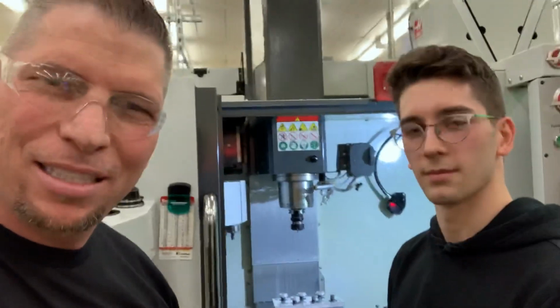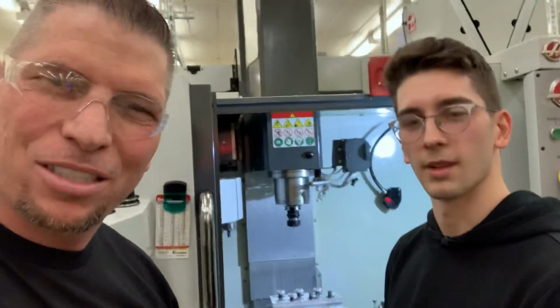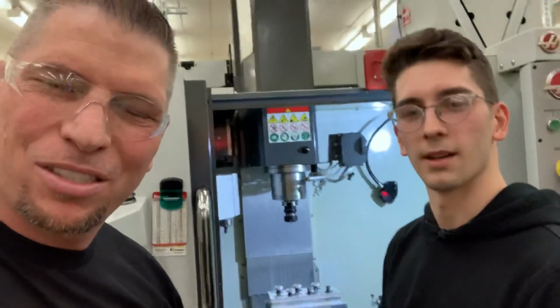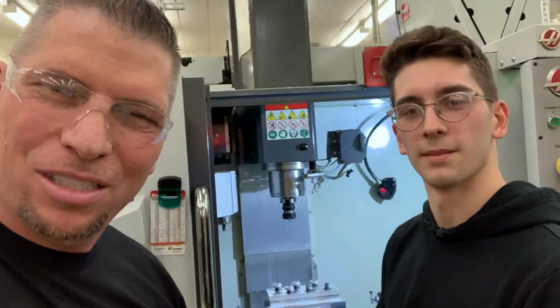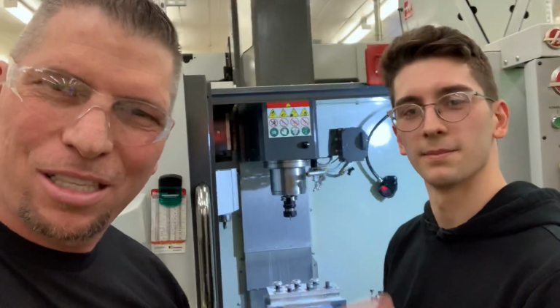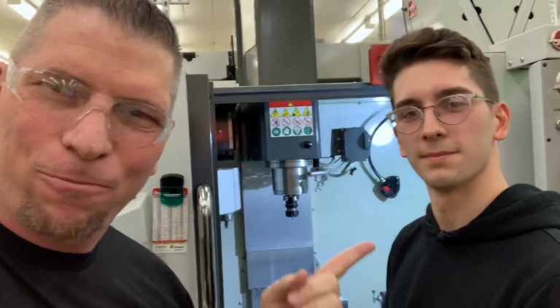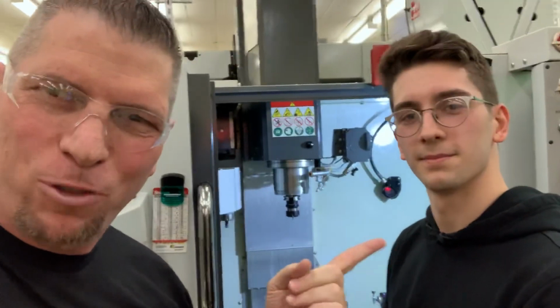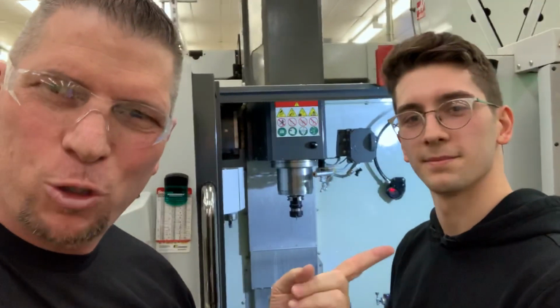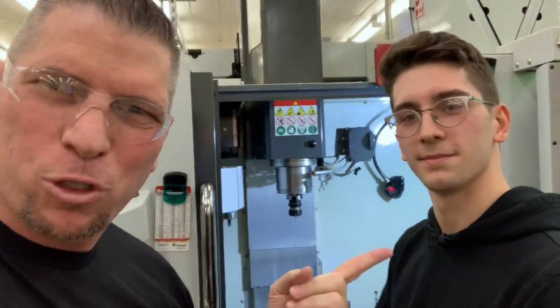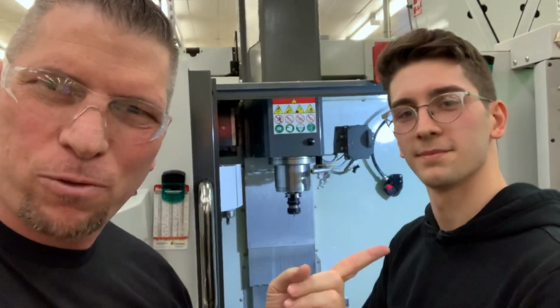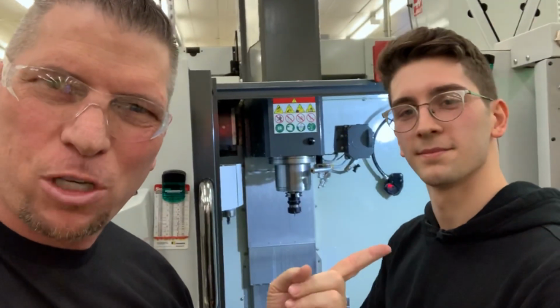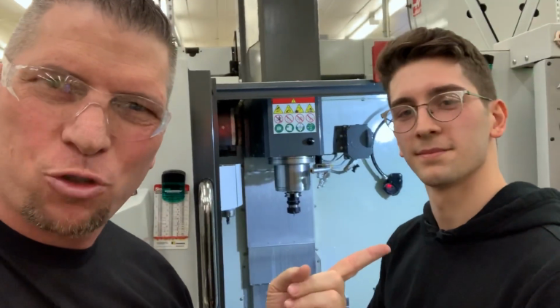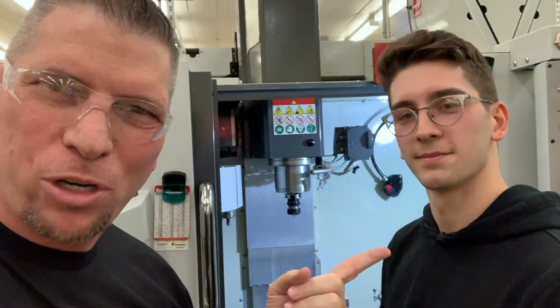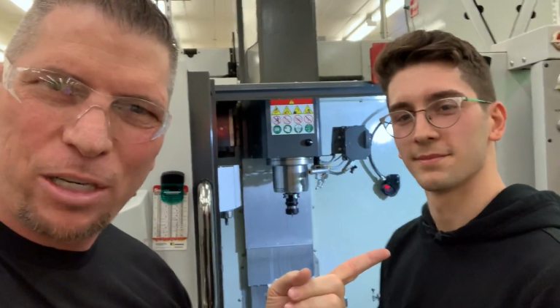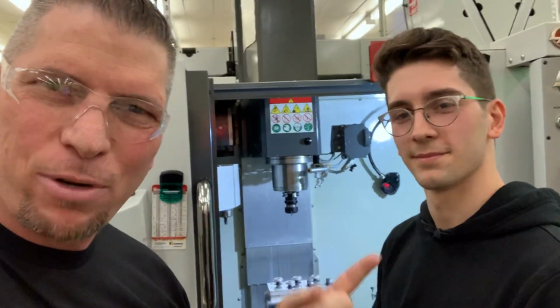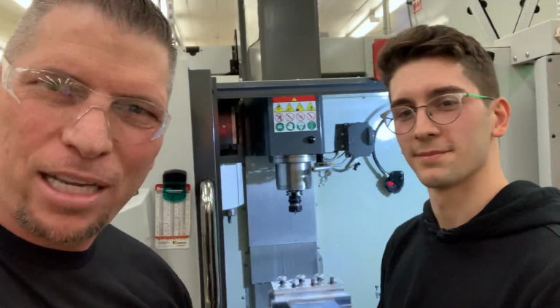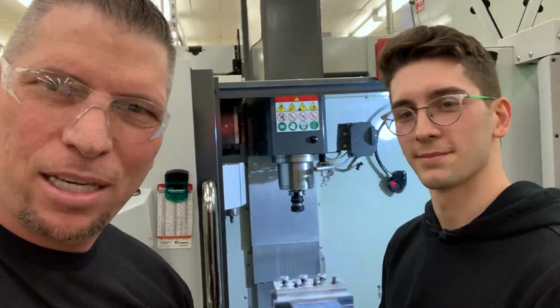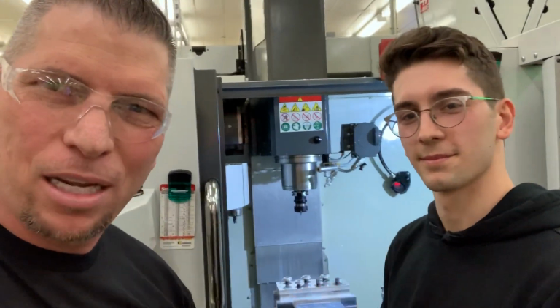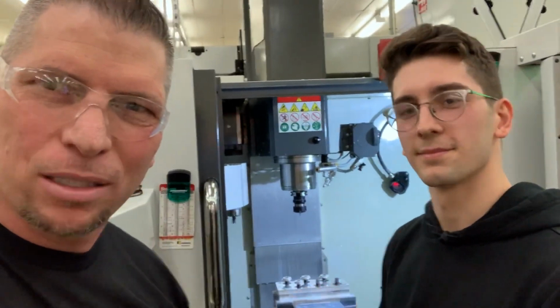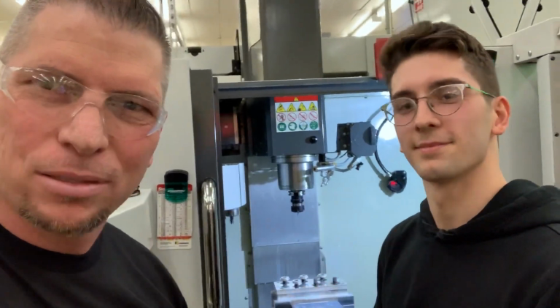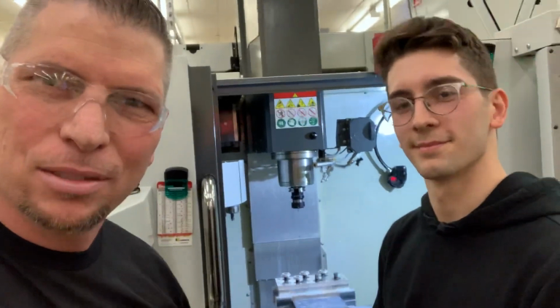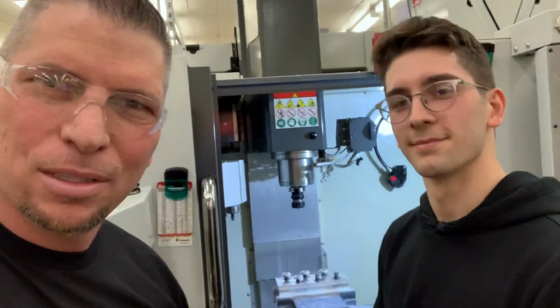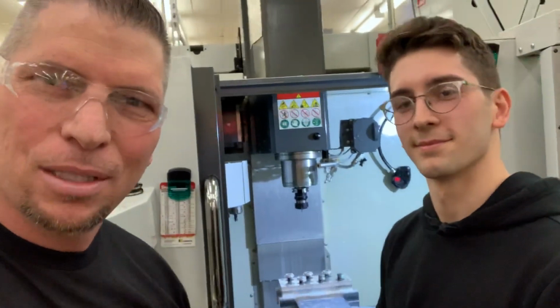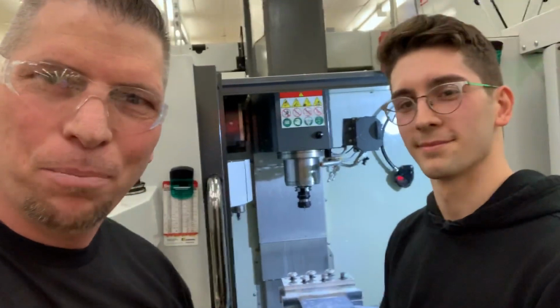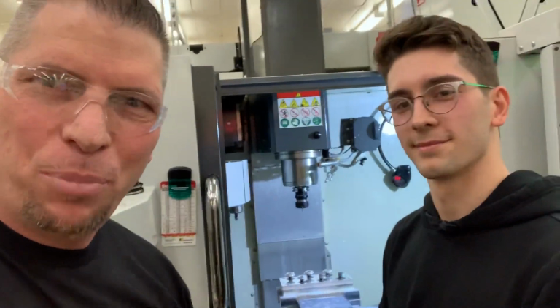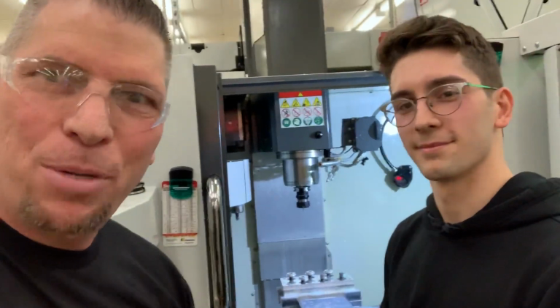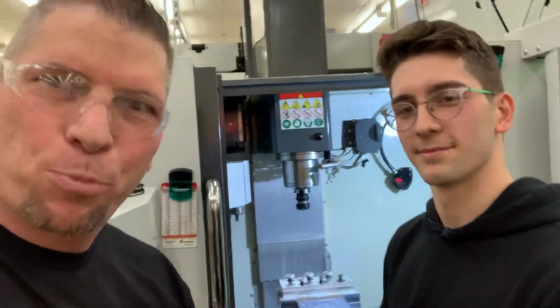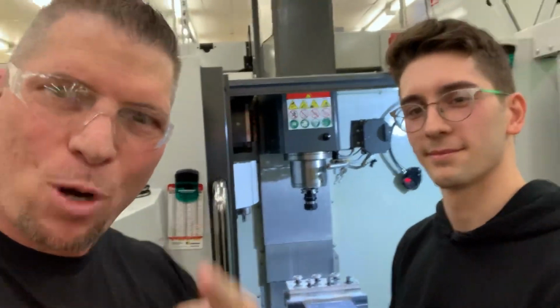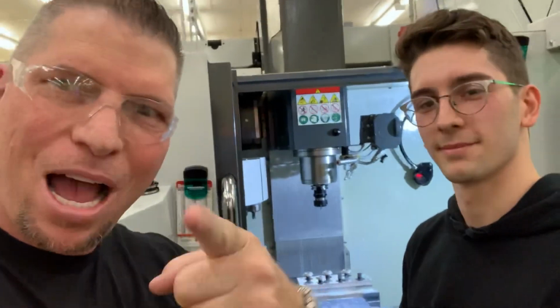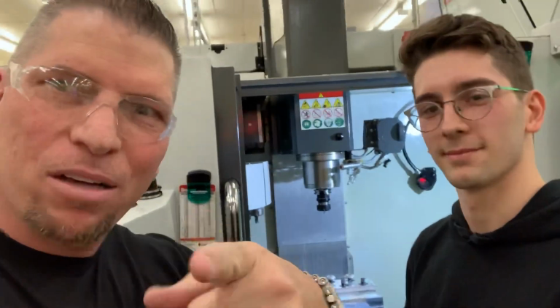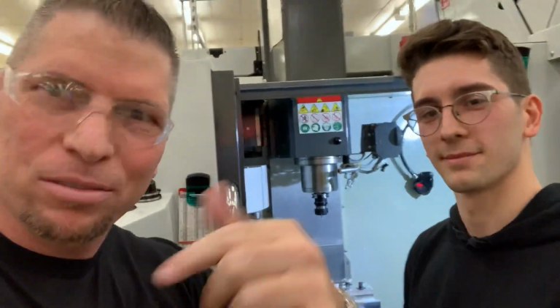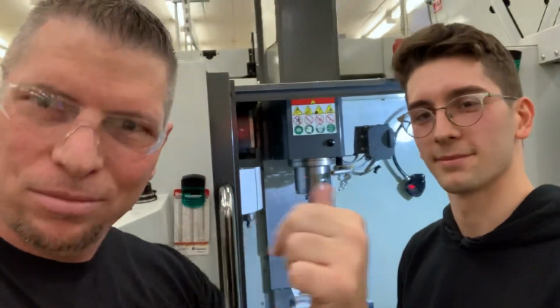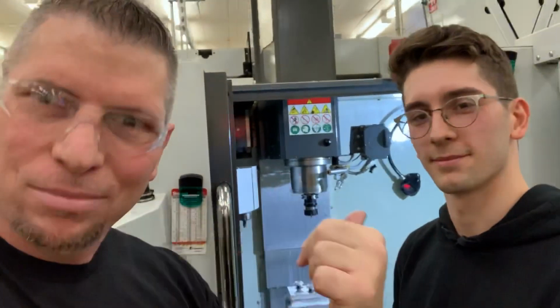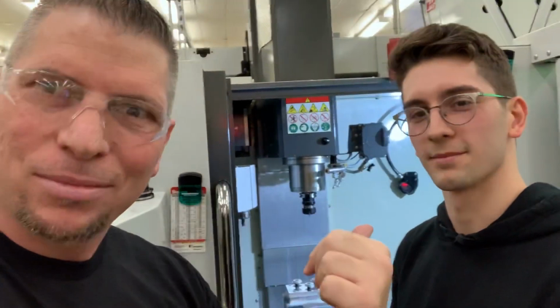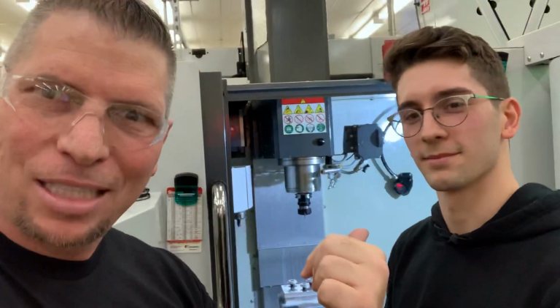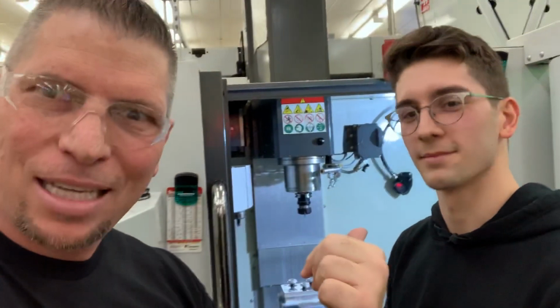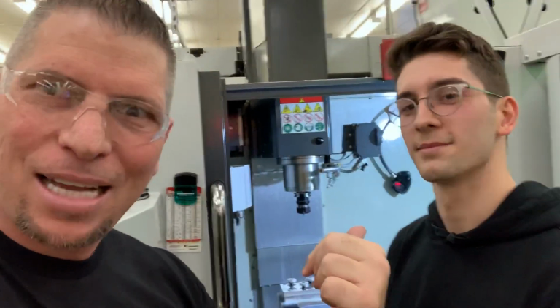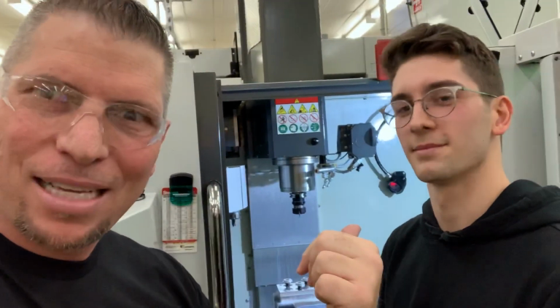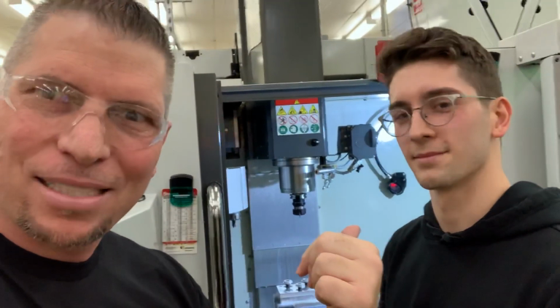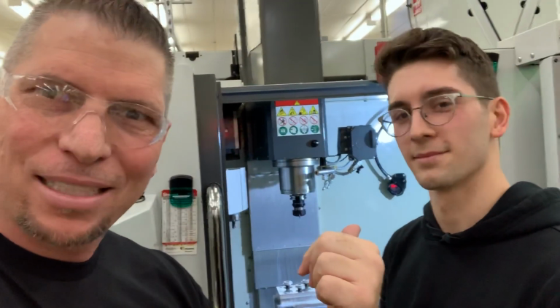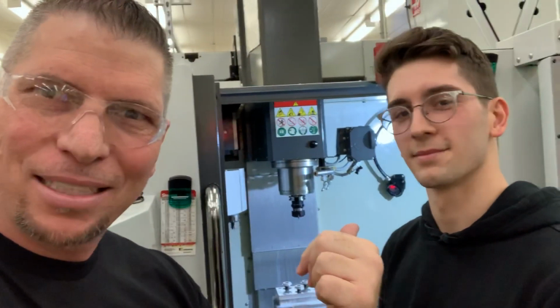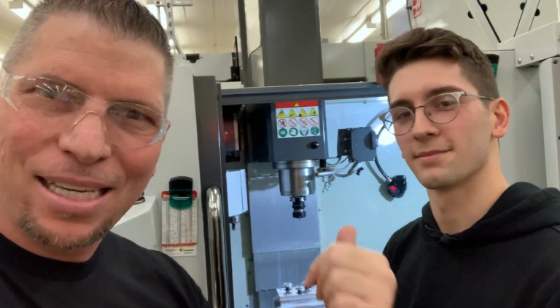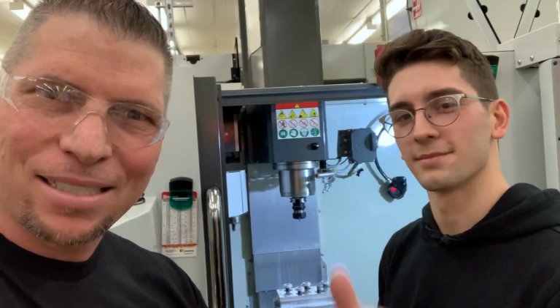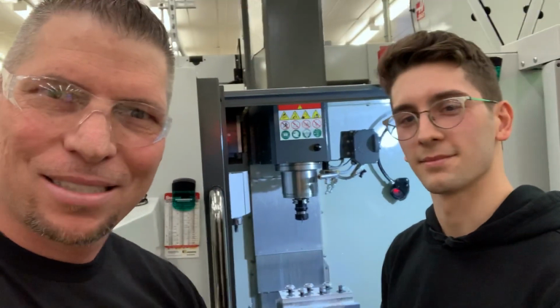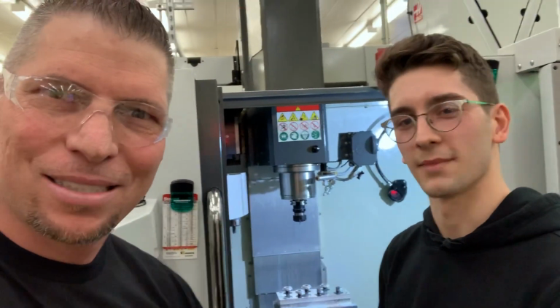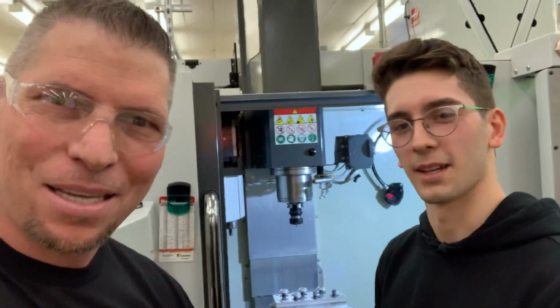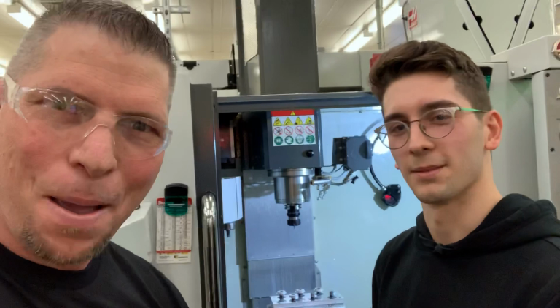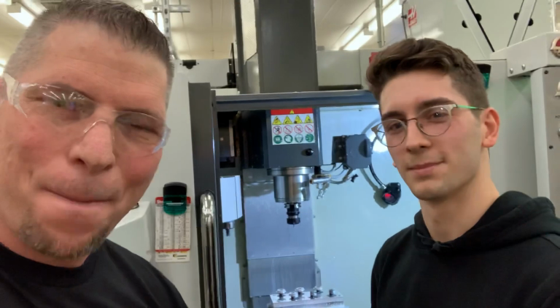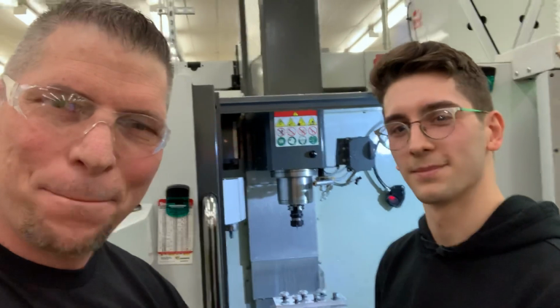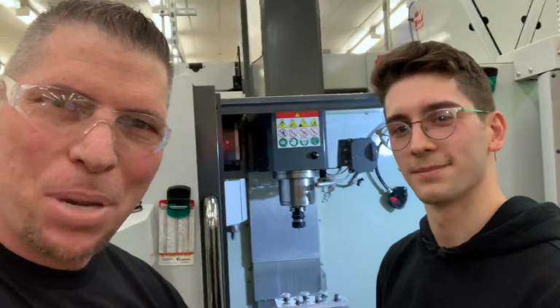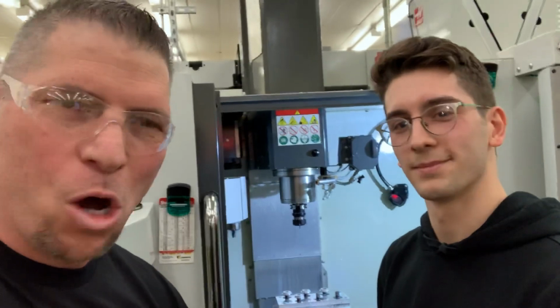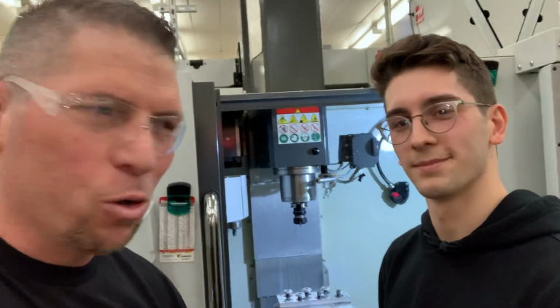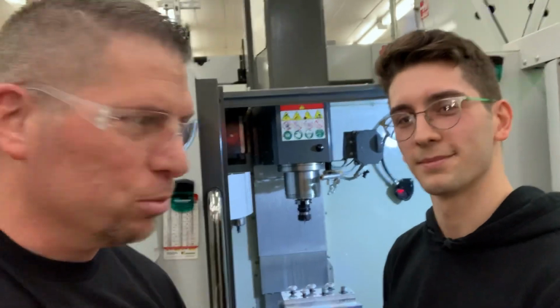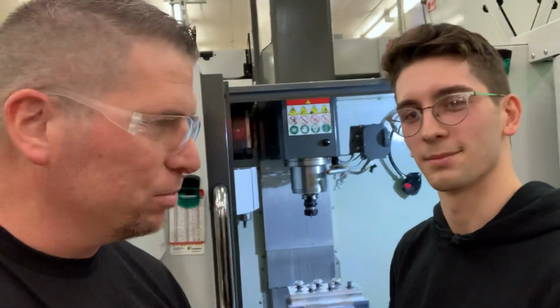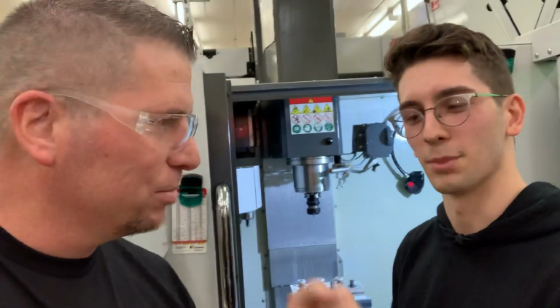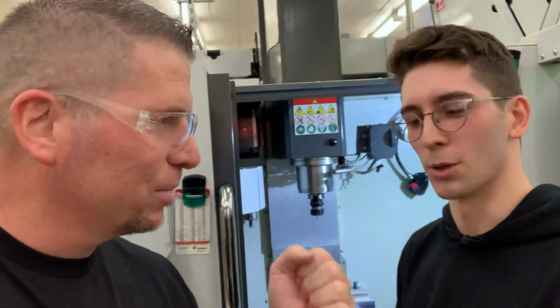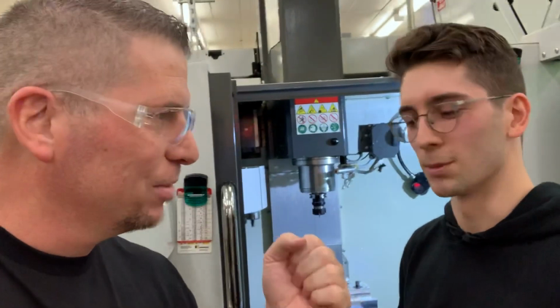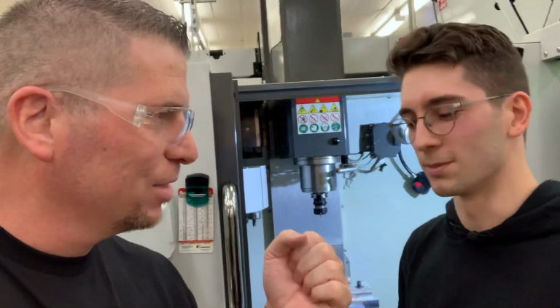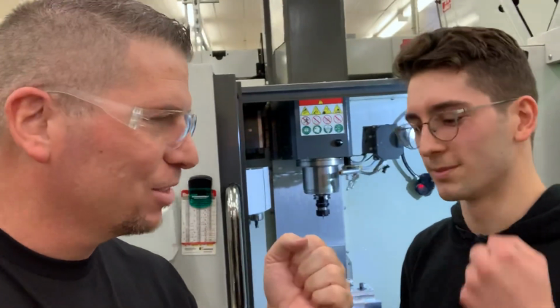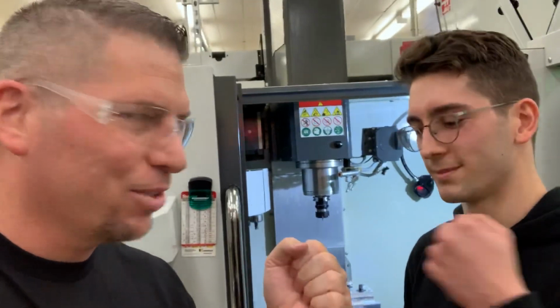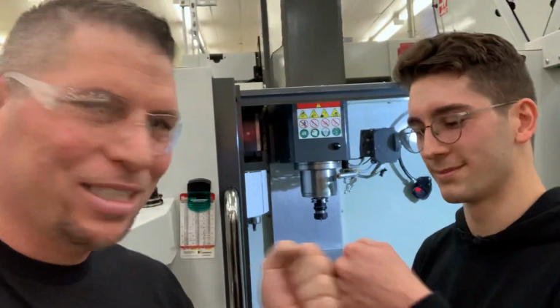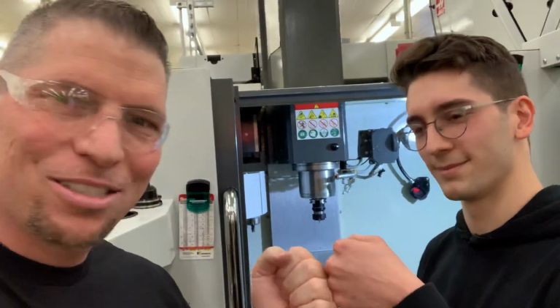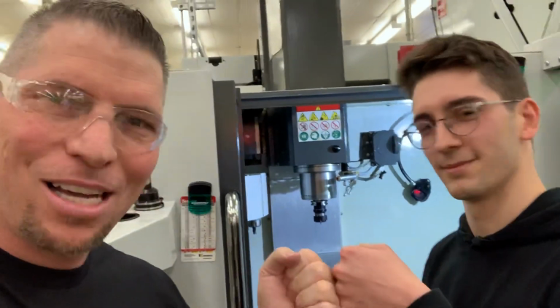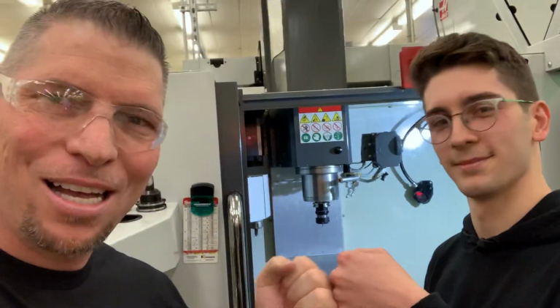And they're the future of our trade right here. Be proud — you got guys like this. Great job.